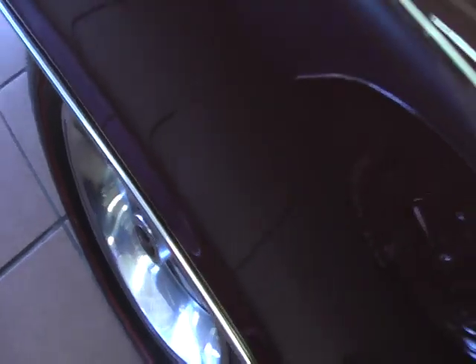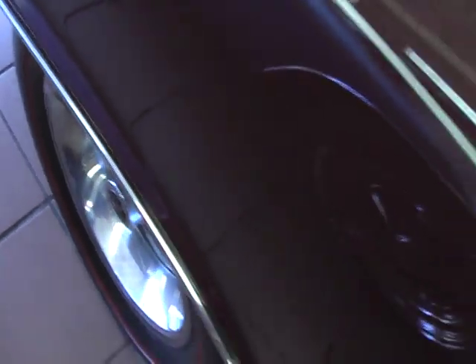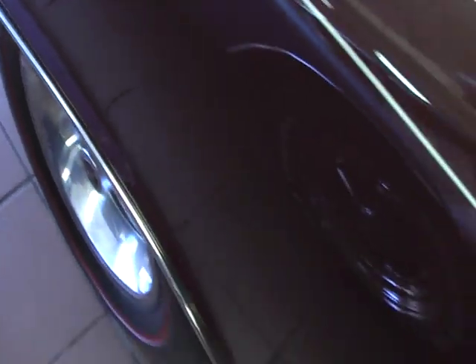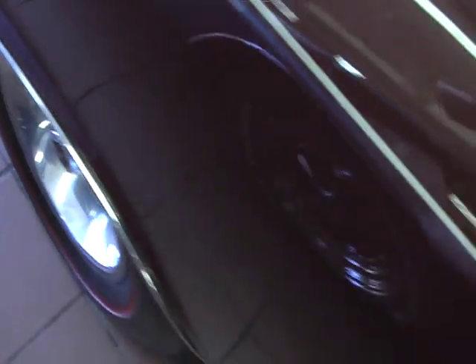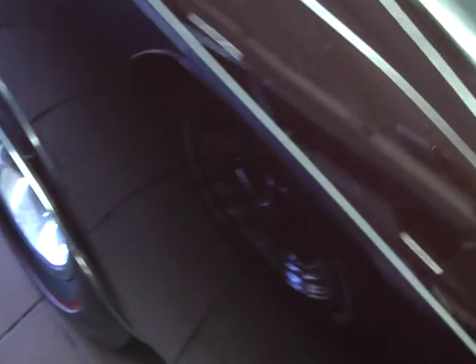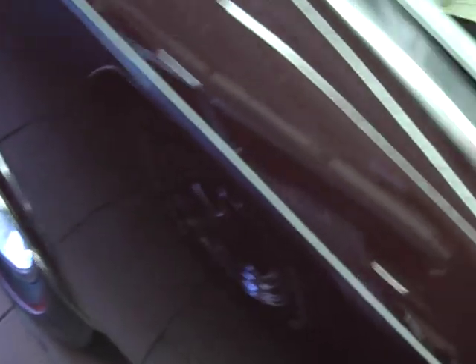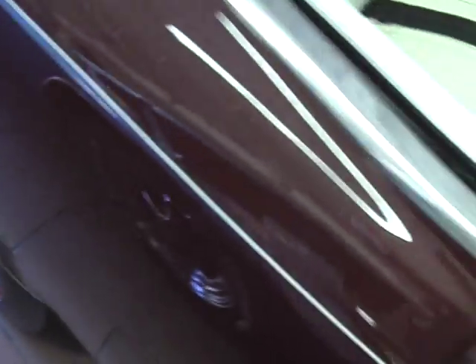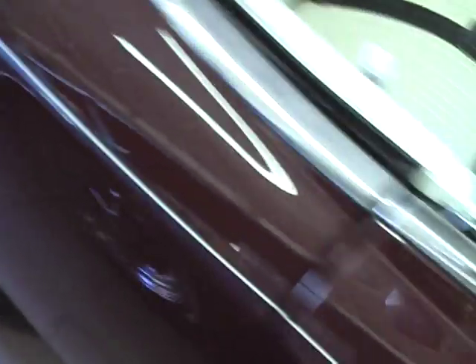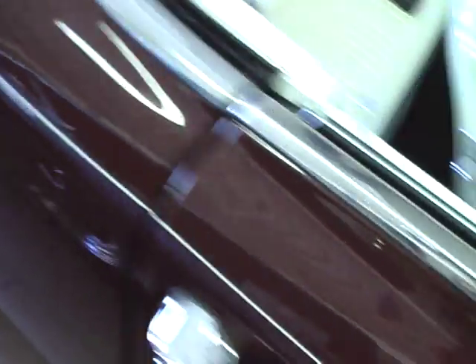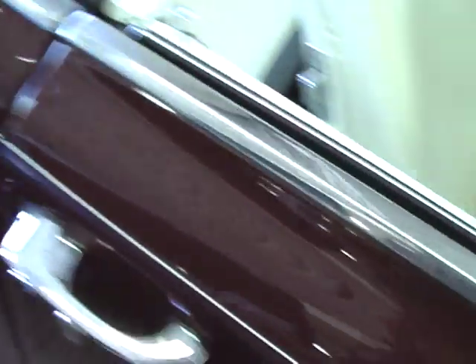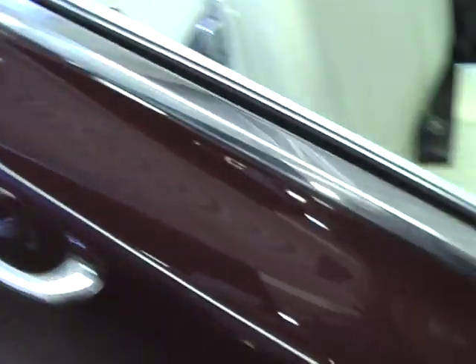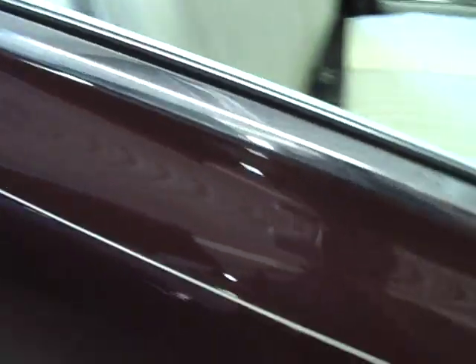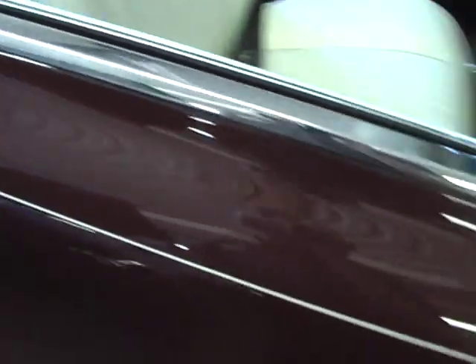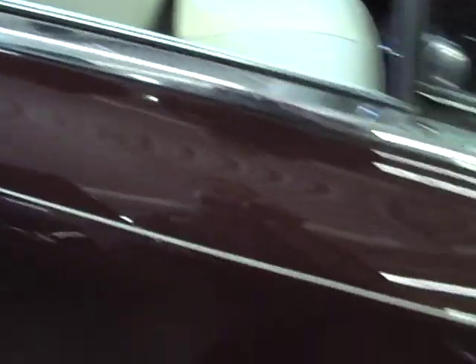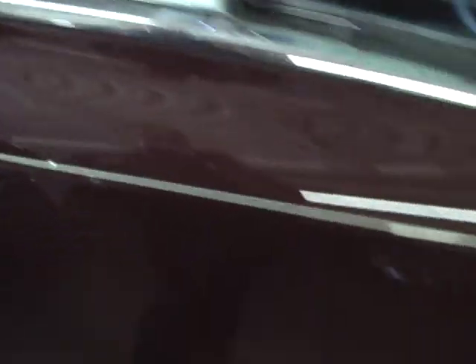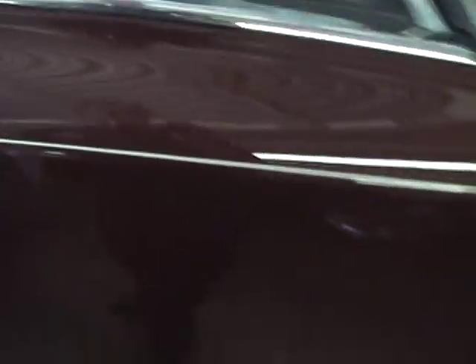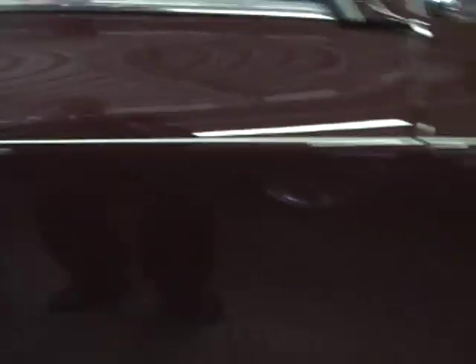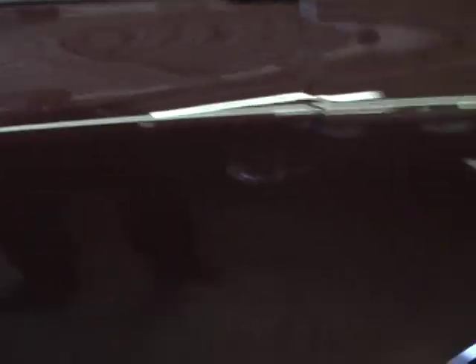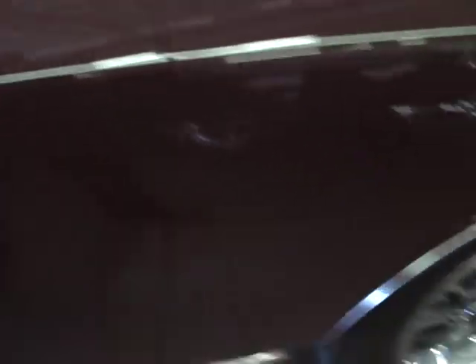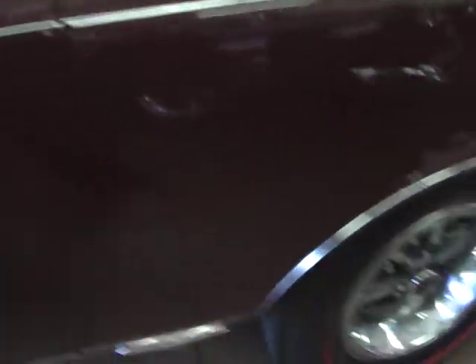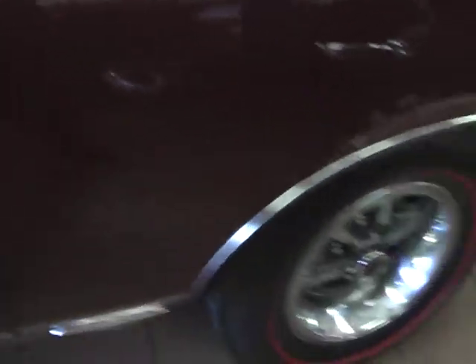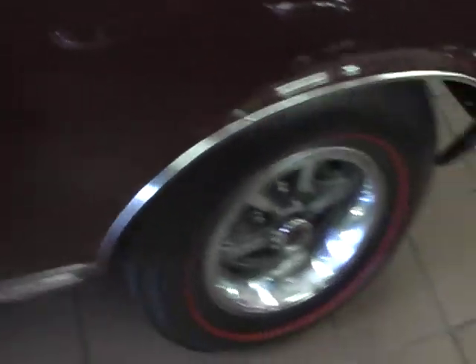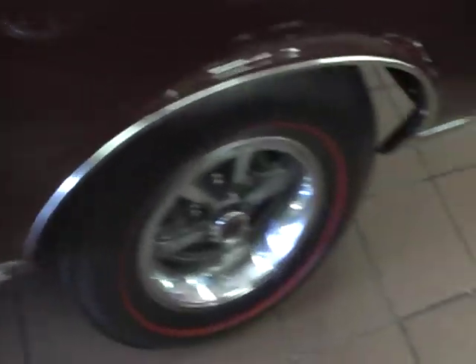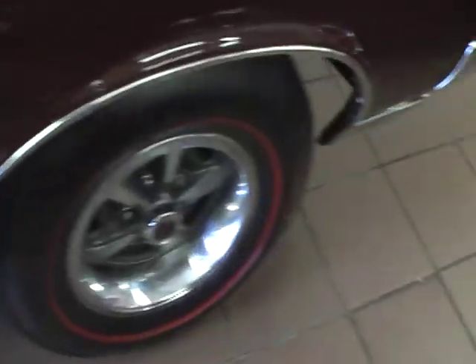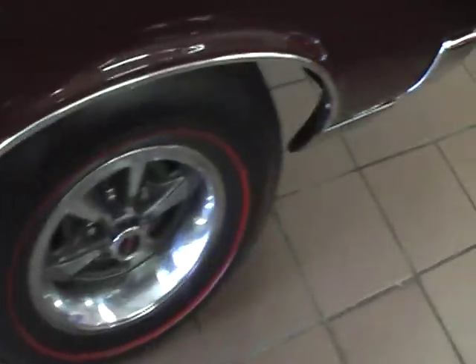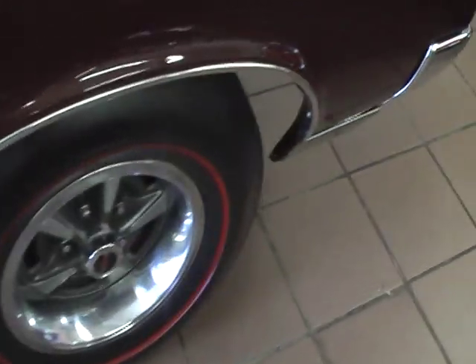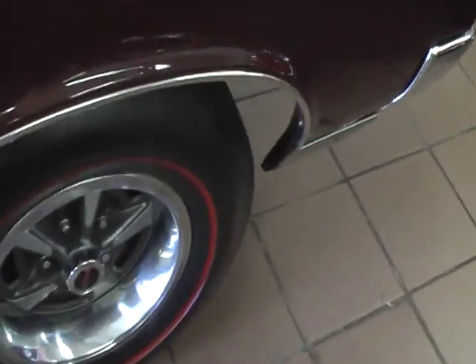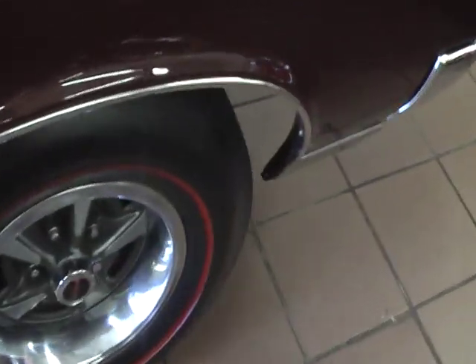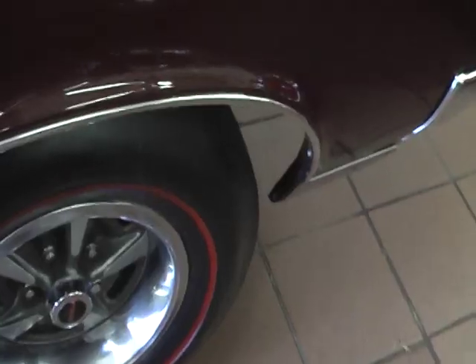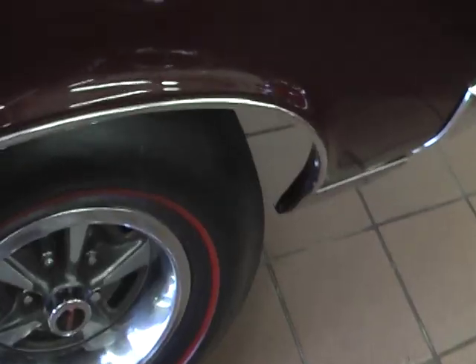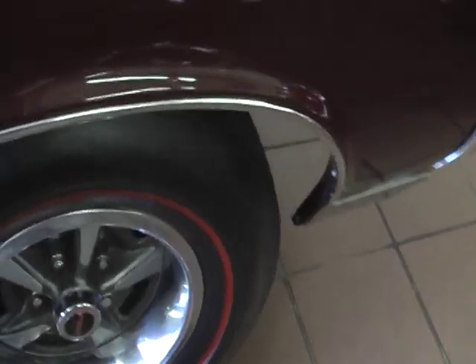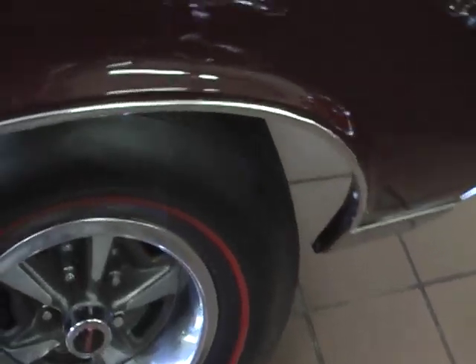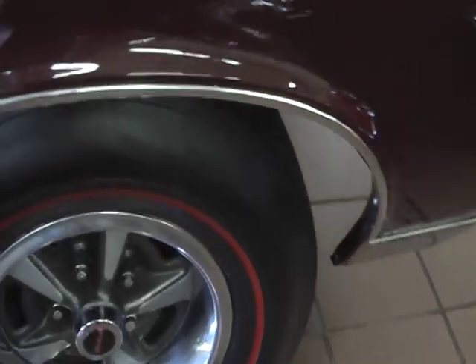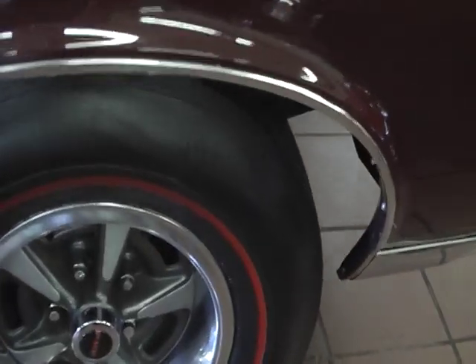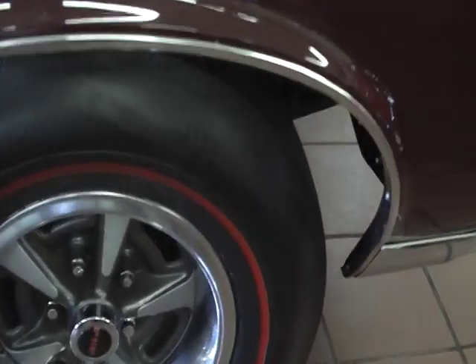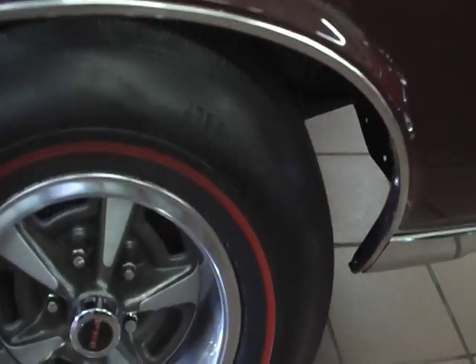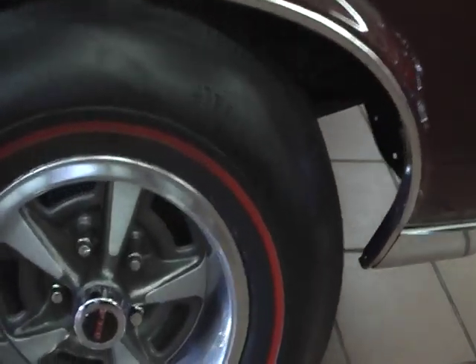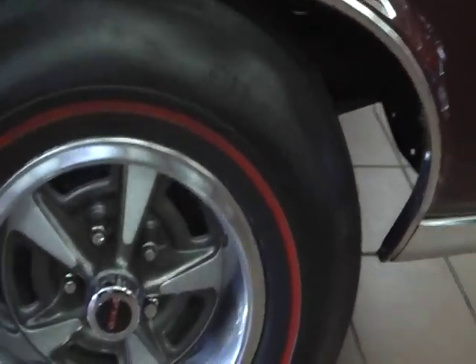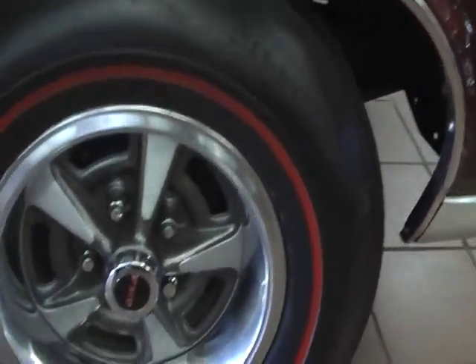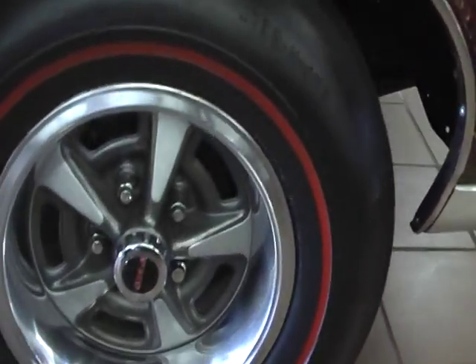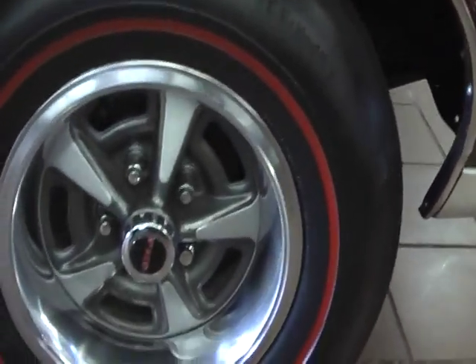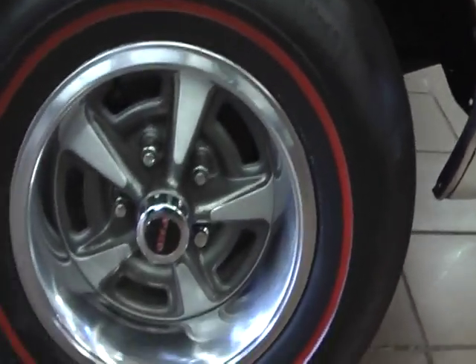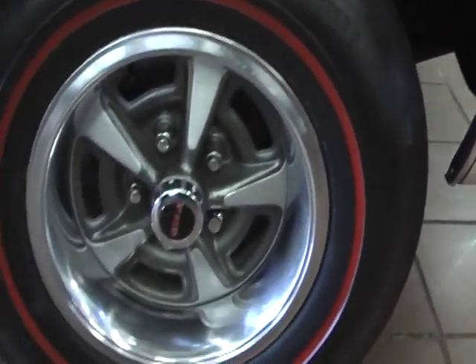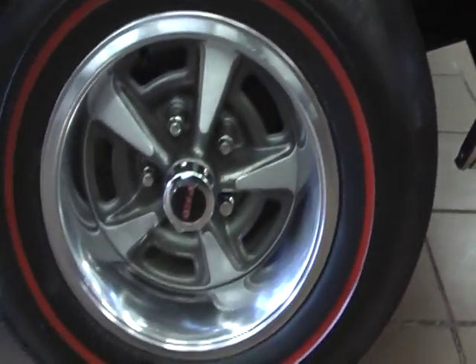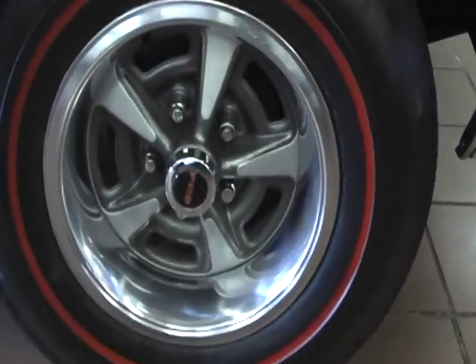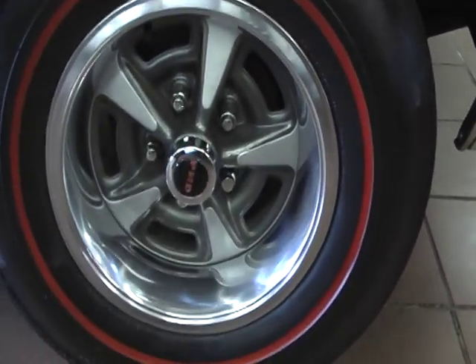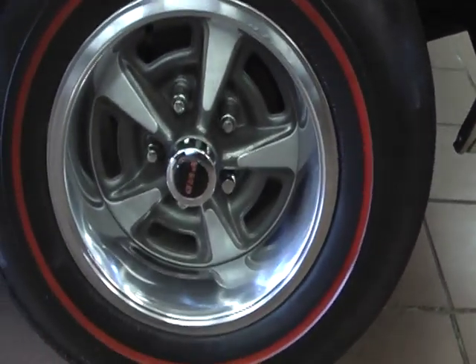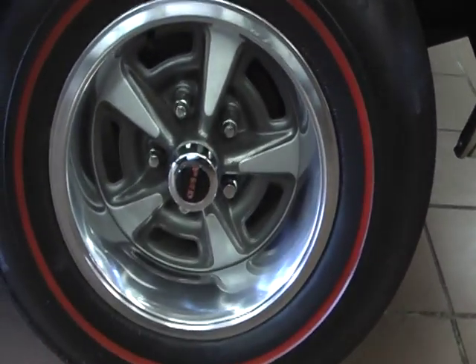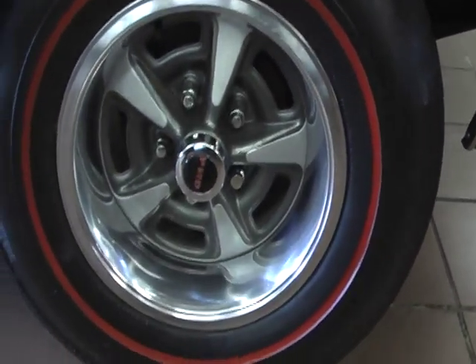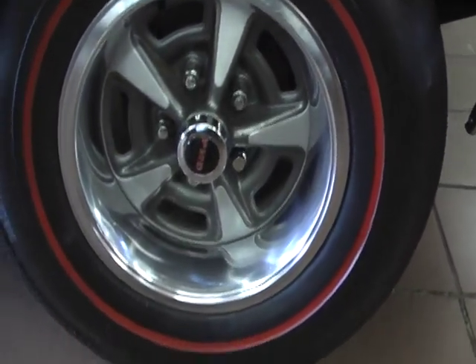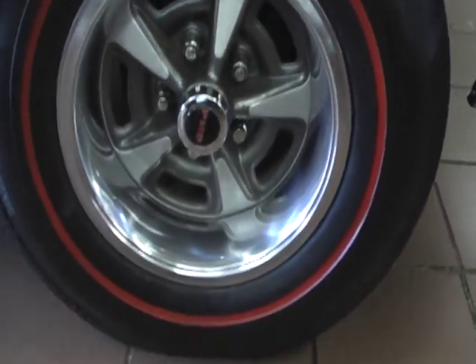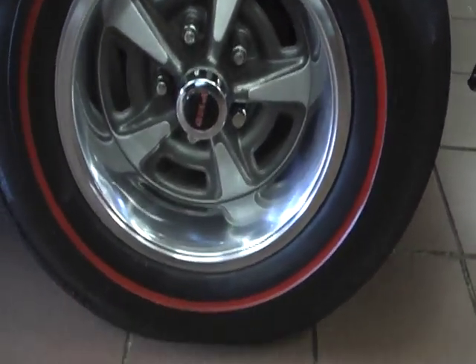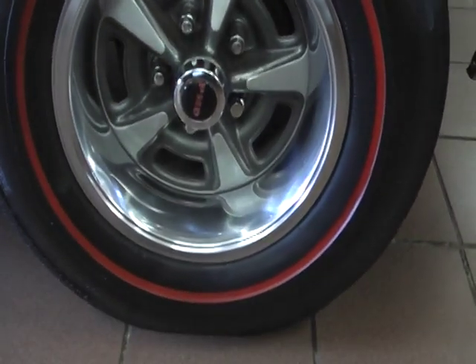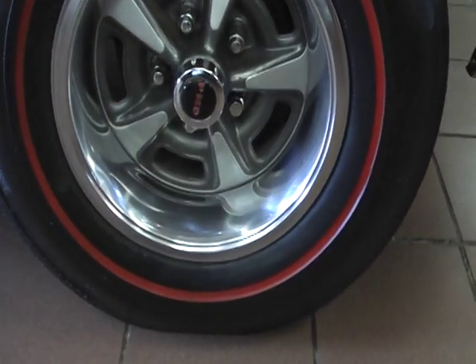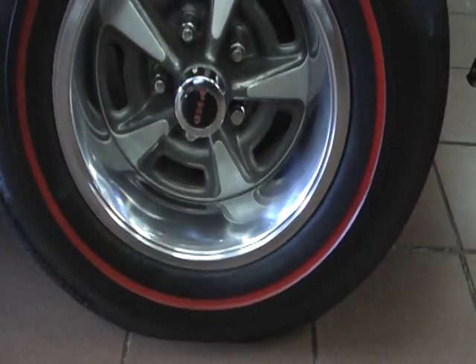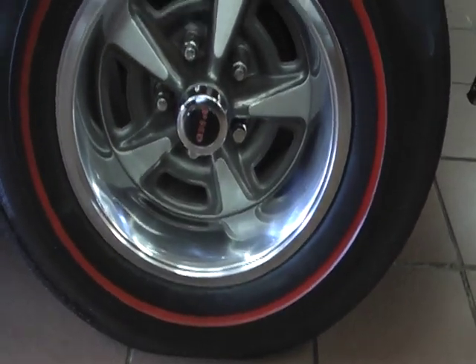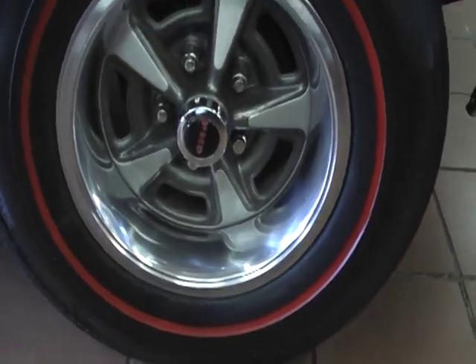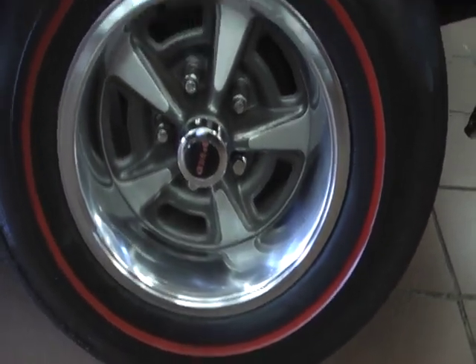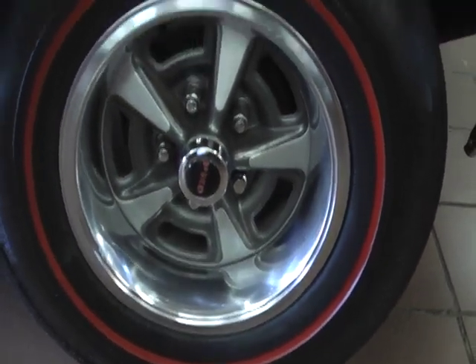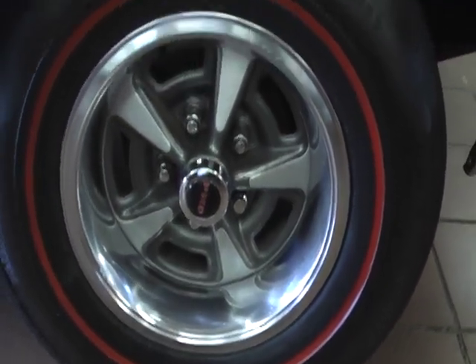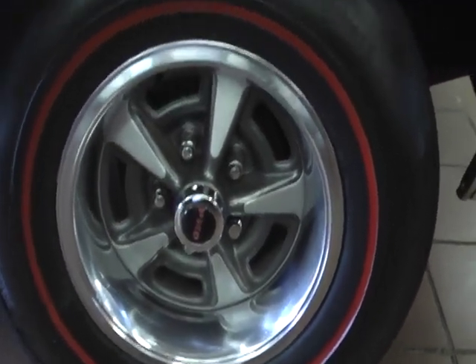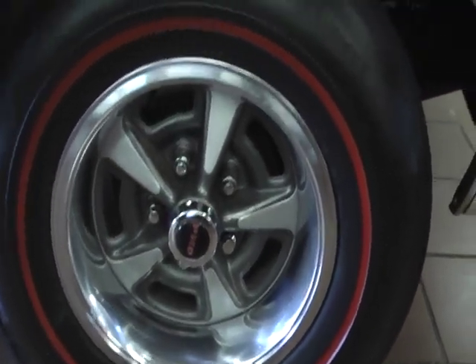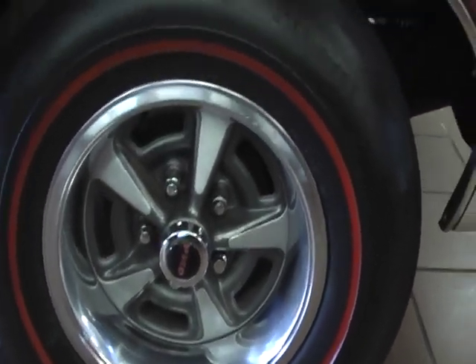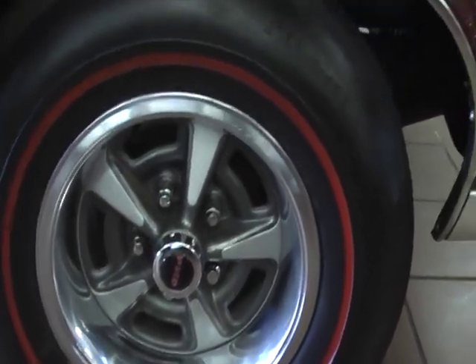She's riding on the beautiful Rally 2 Pontiac wheels with the correct red line wide ovals.